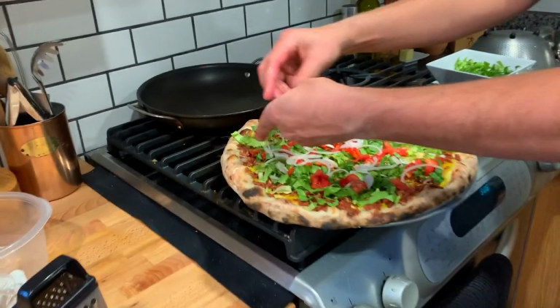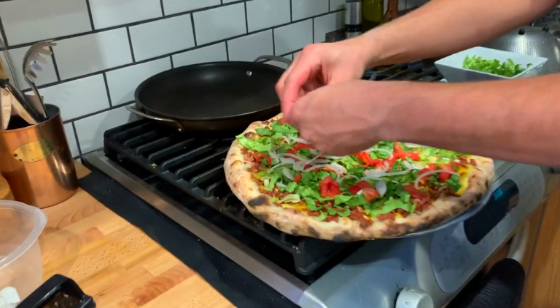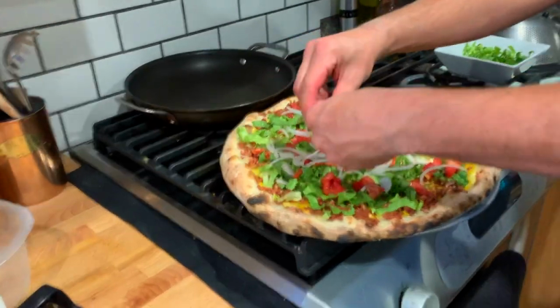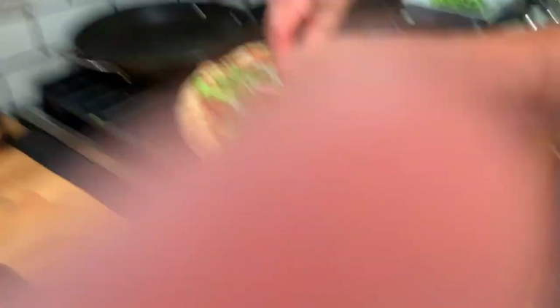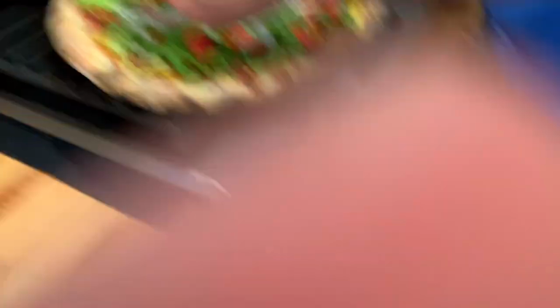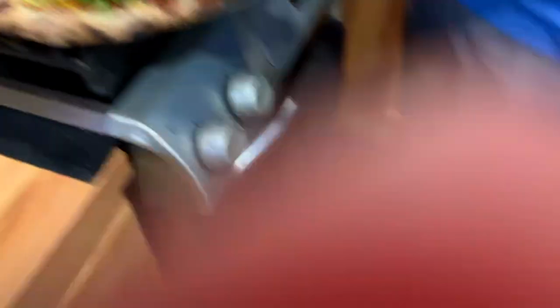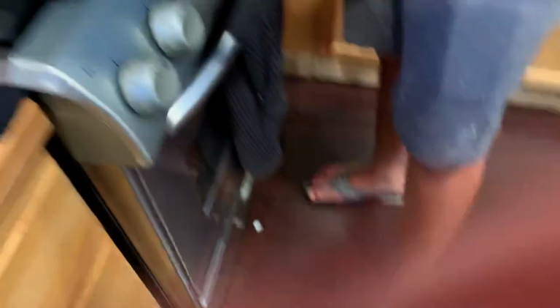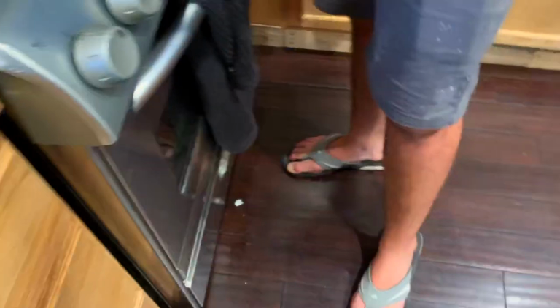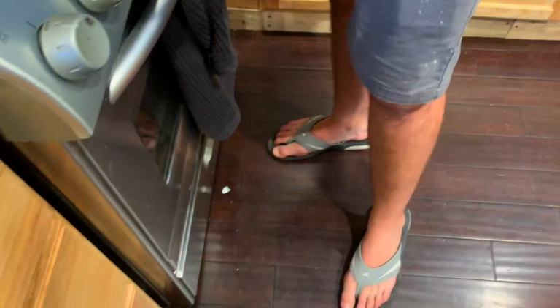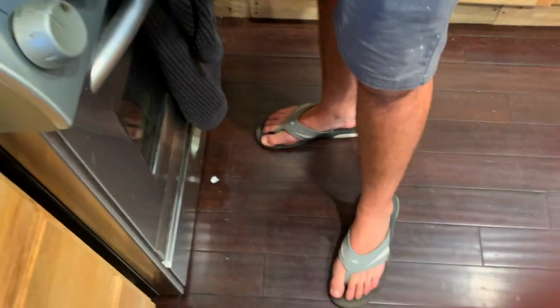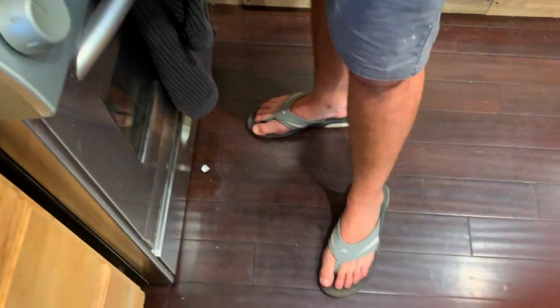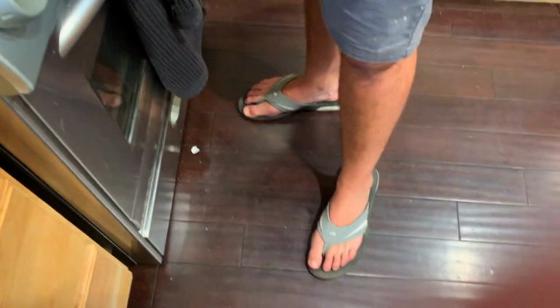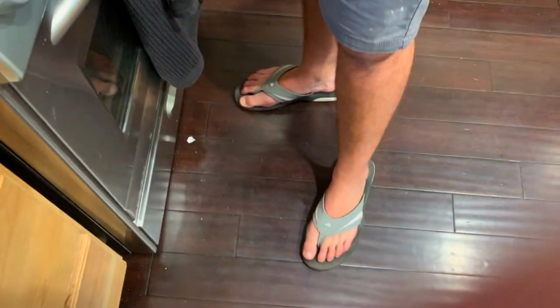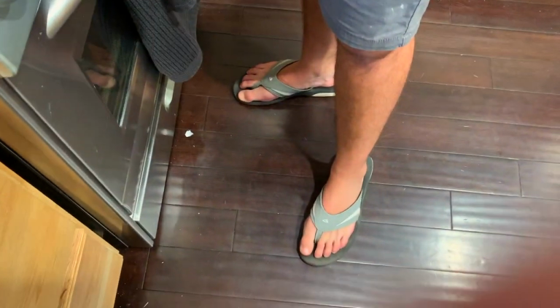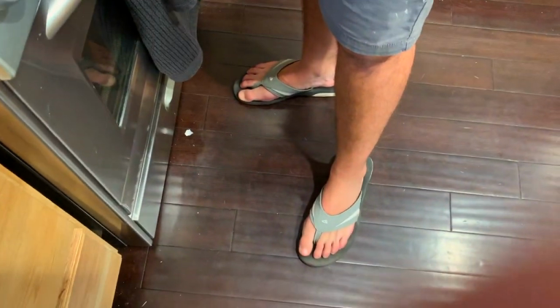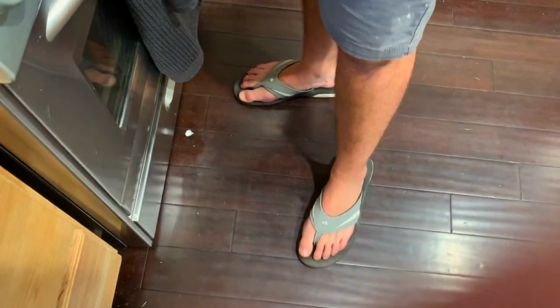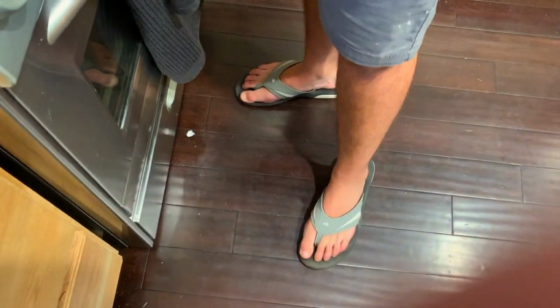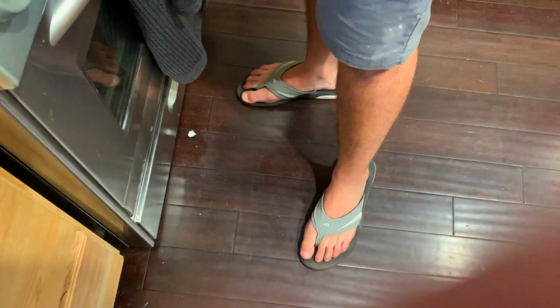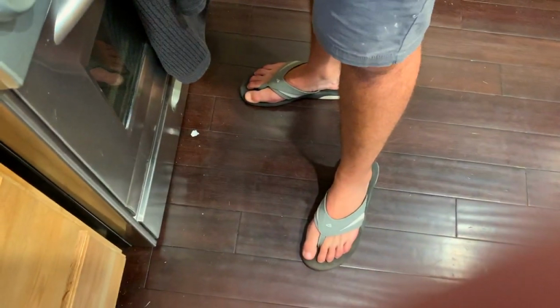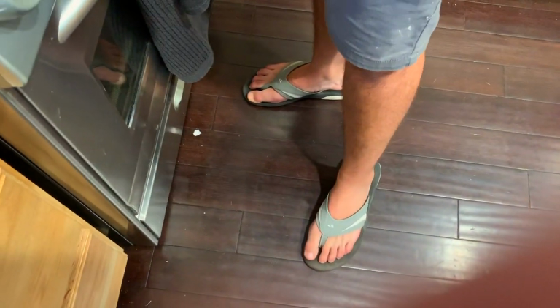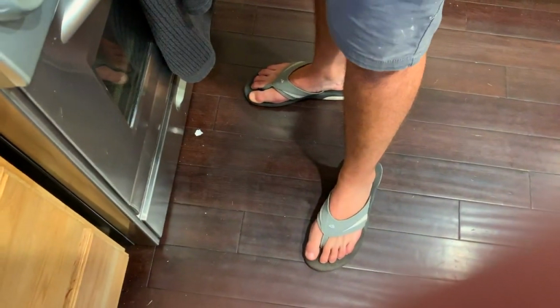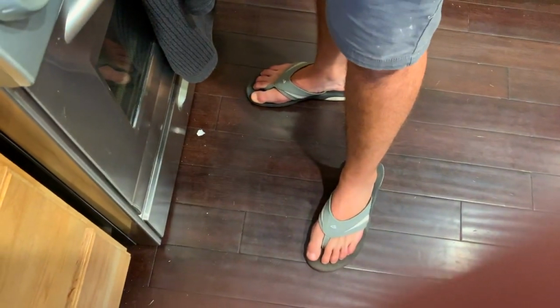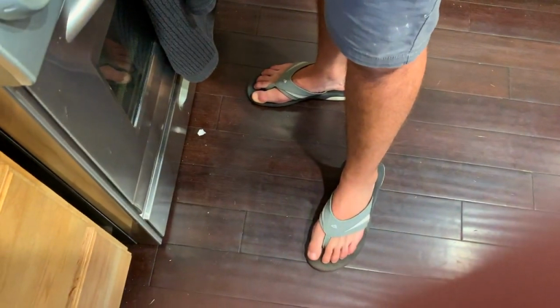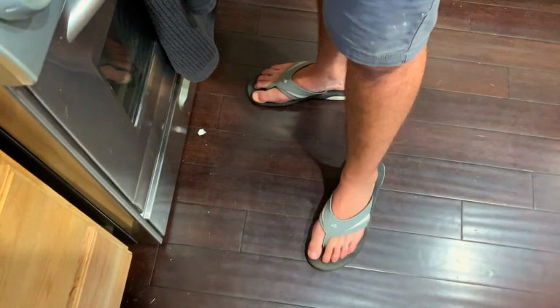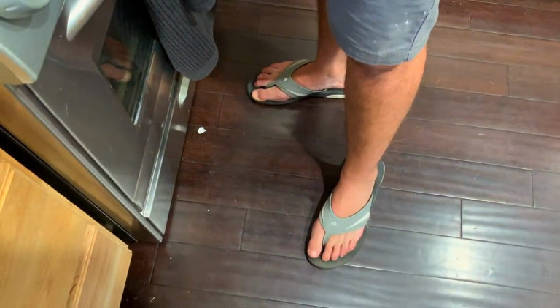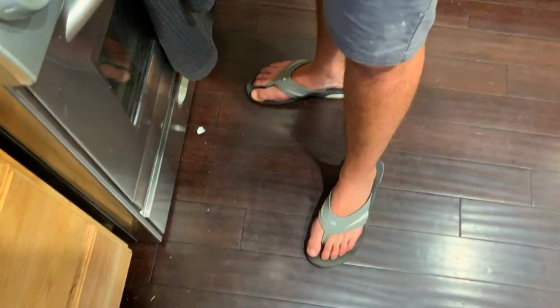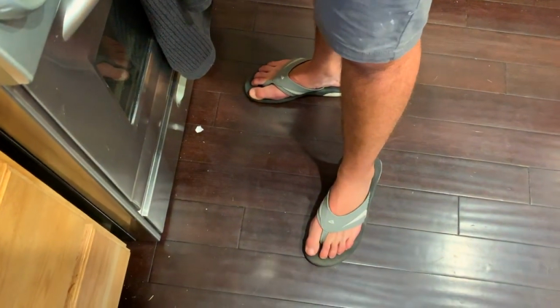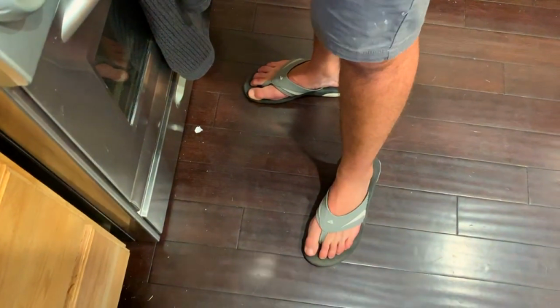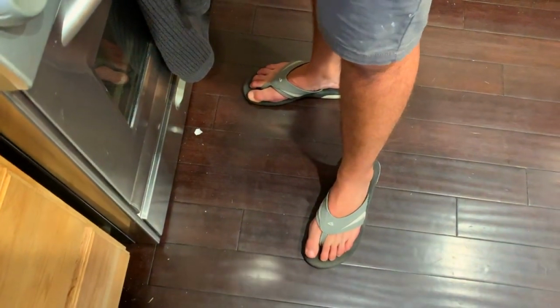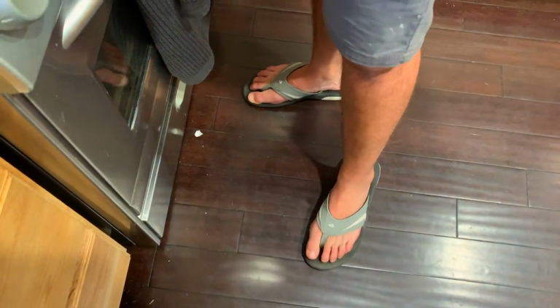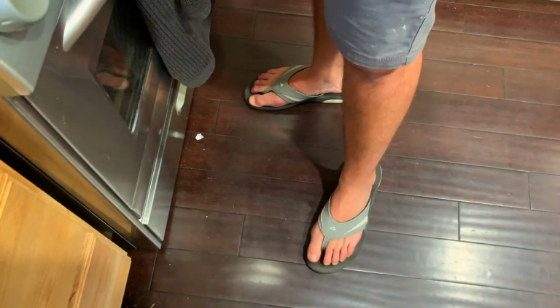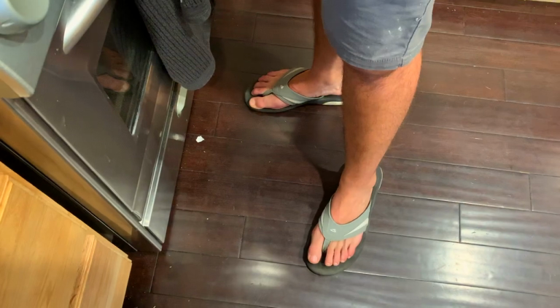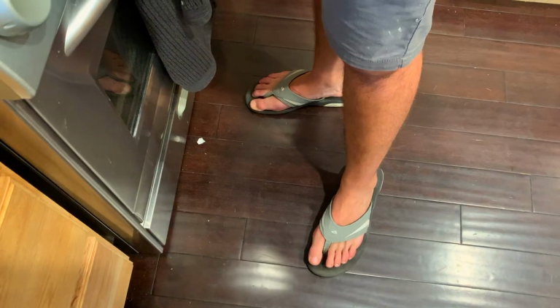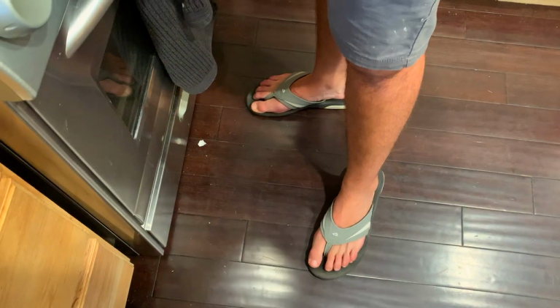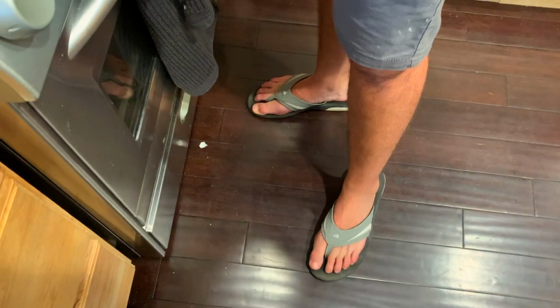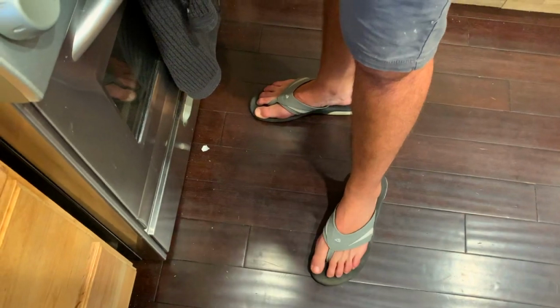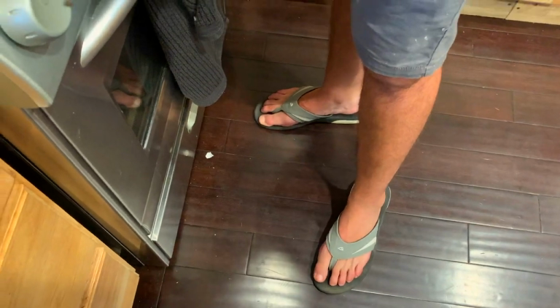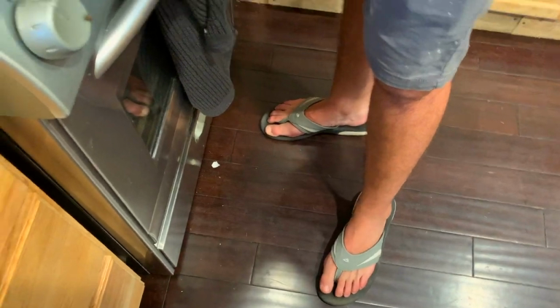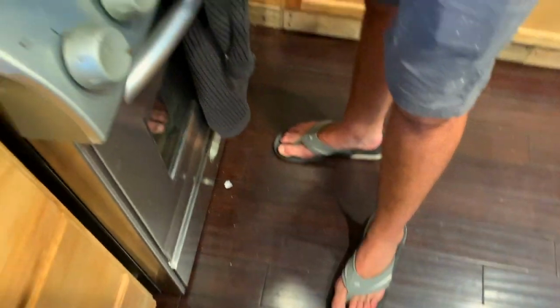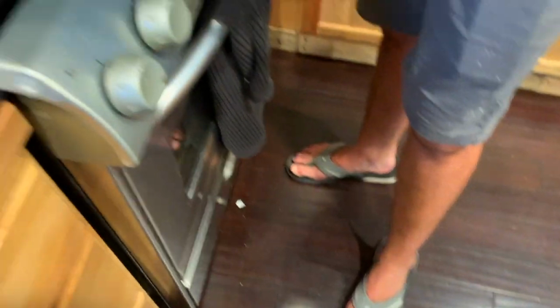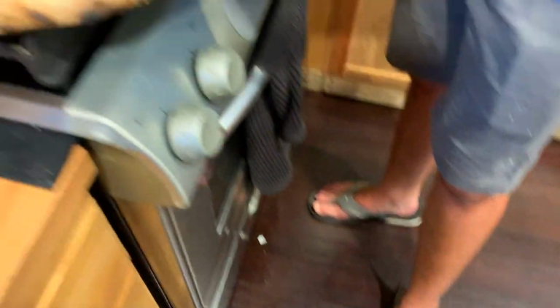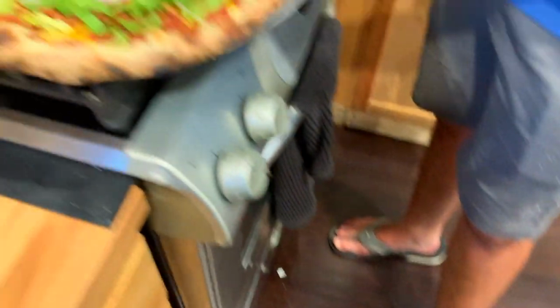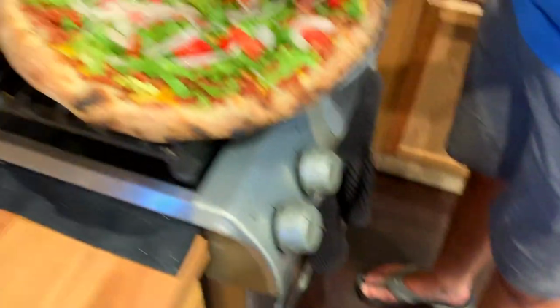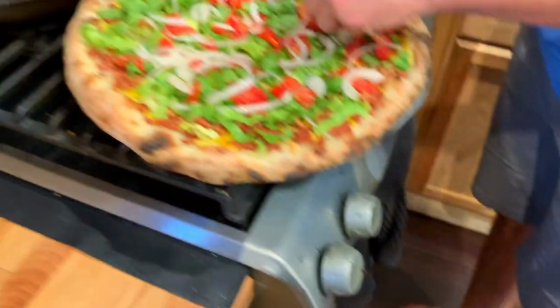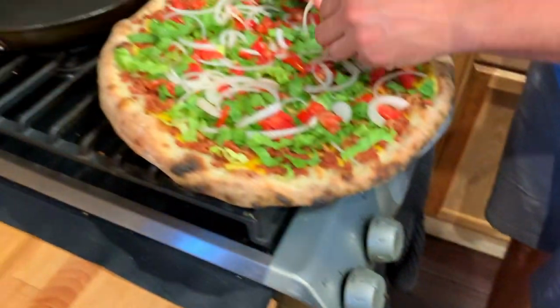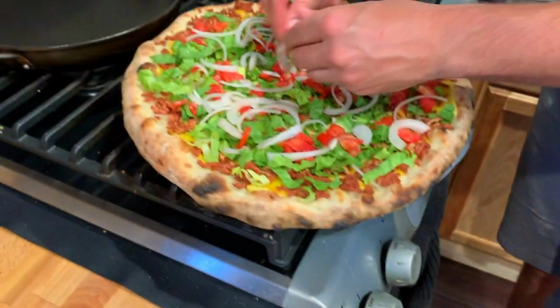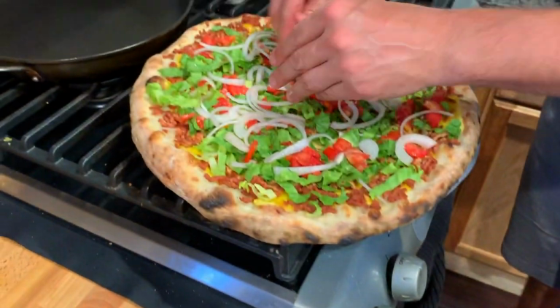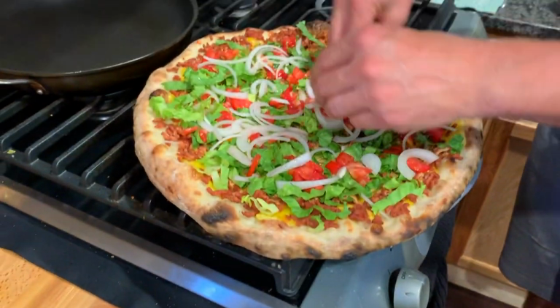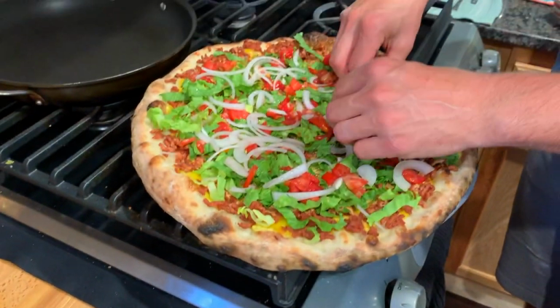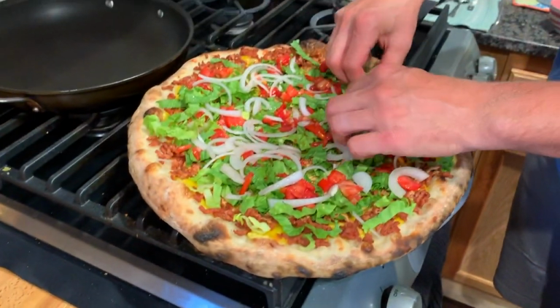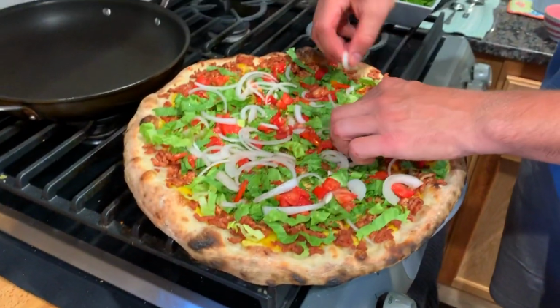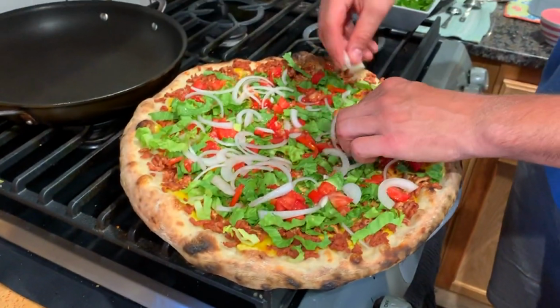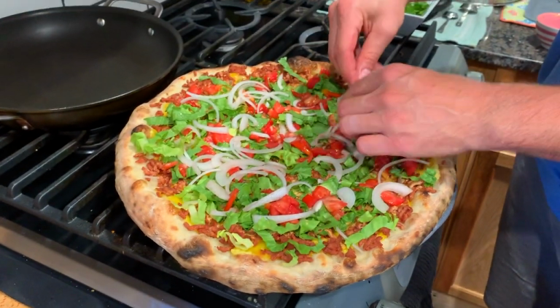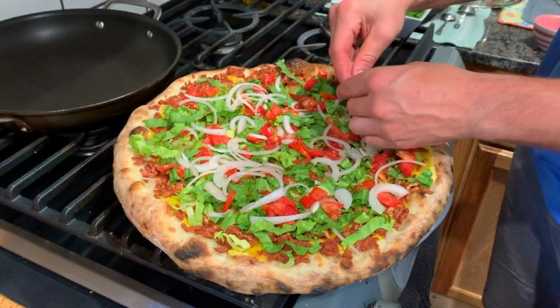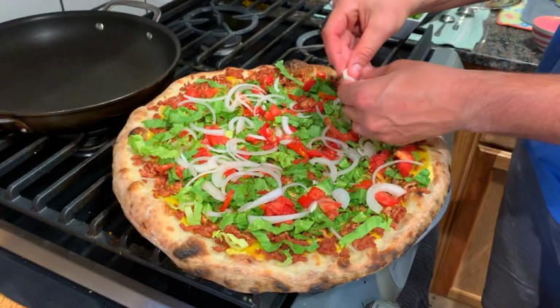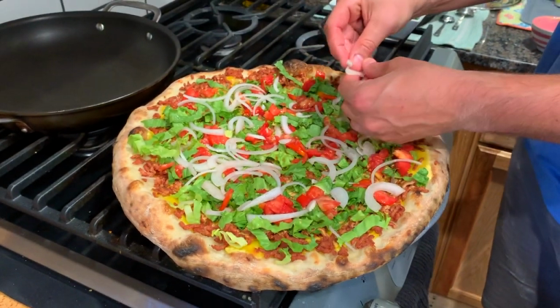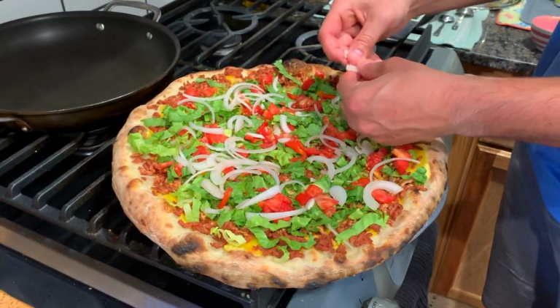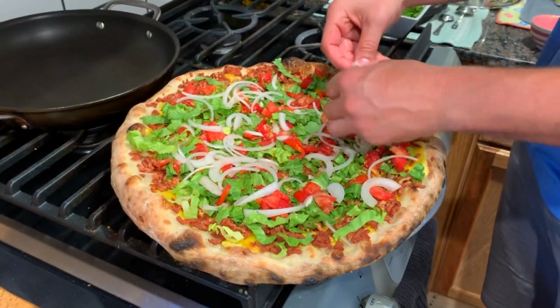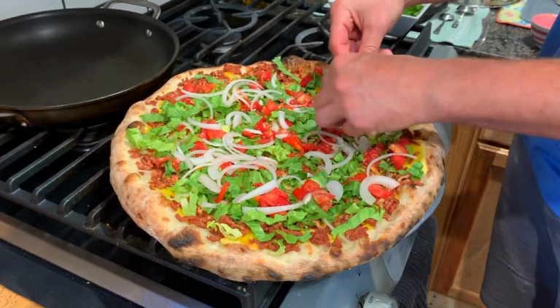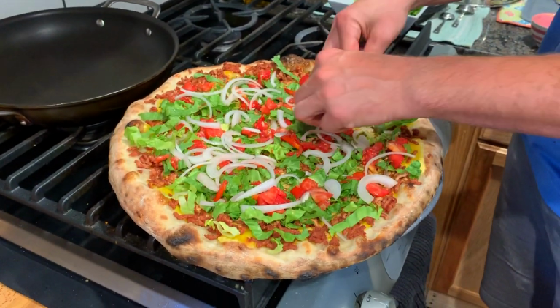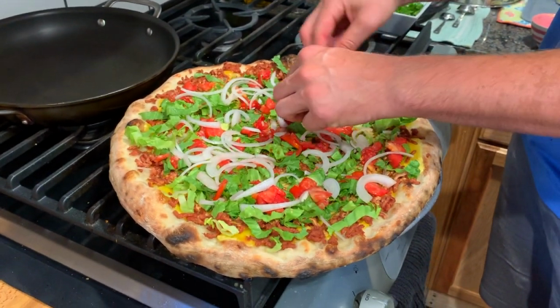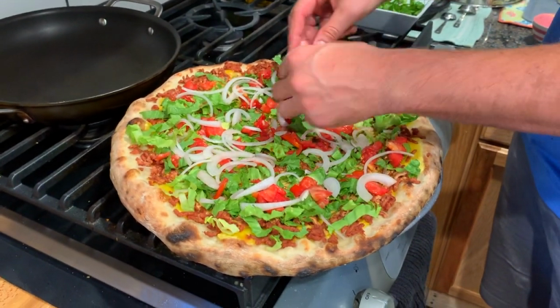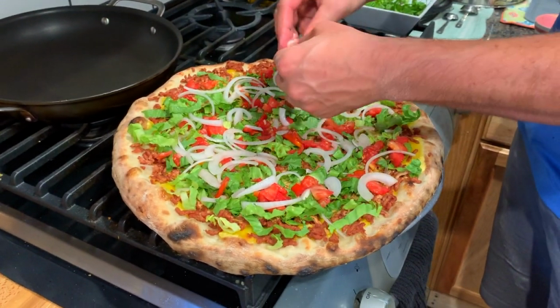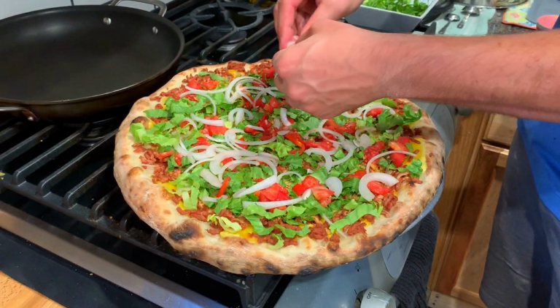Can we just talk about how you're slinging in flip-flops — thongs? Yeah, ain't nothing like a good thong.